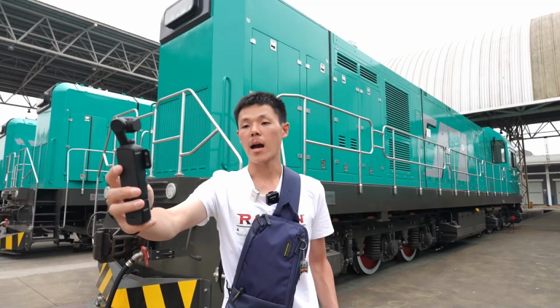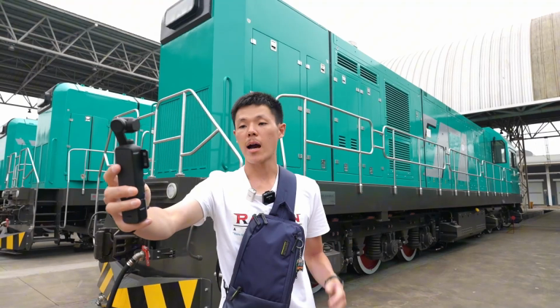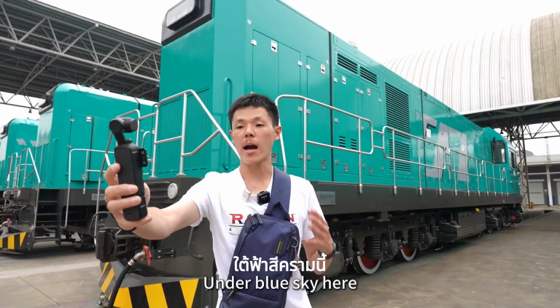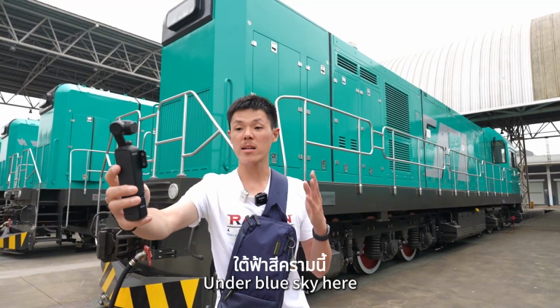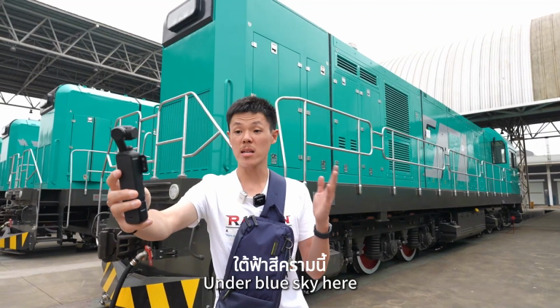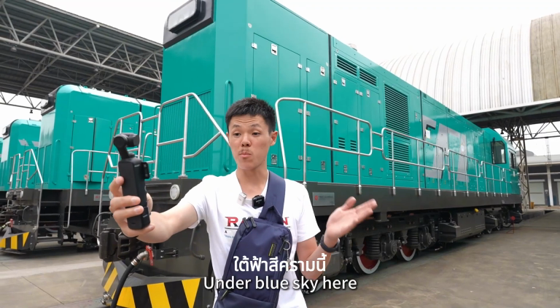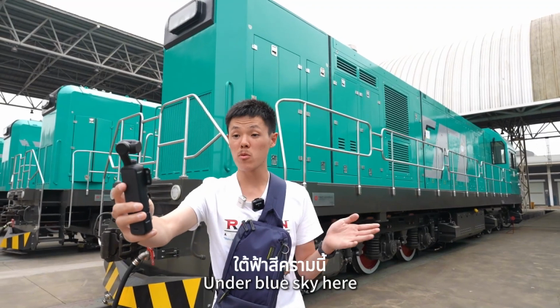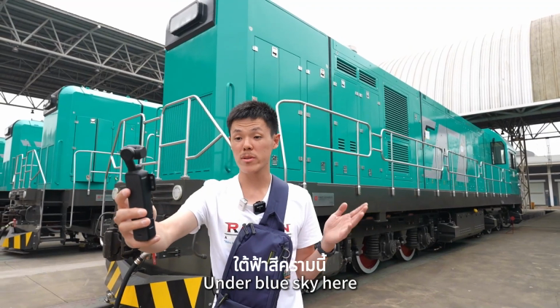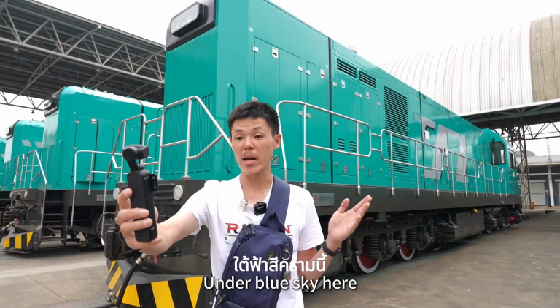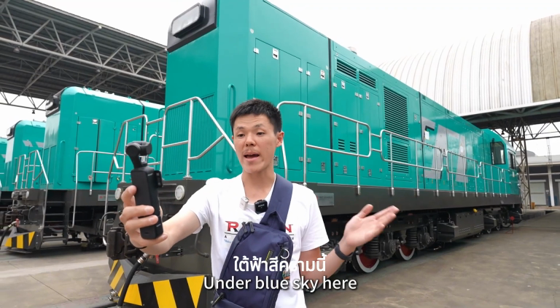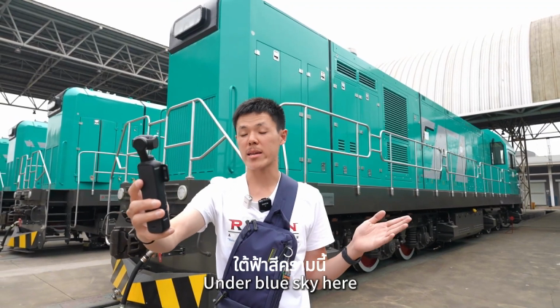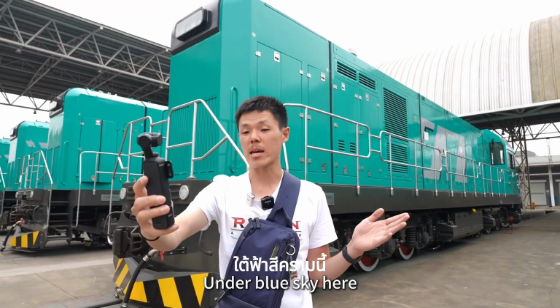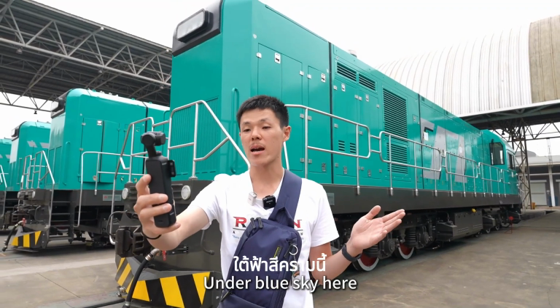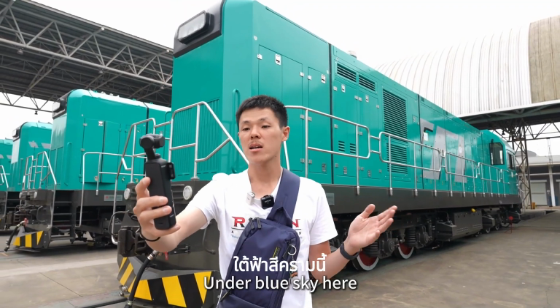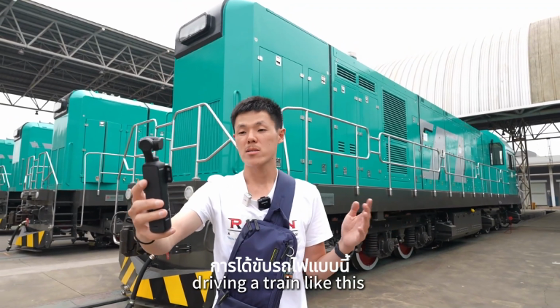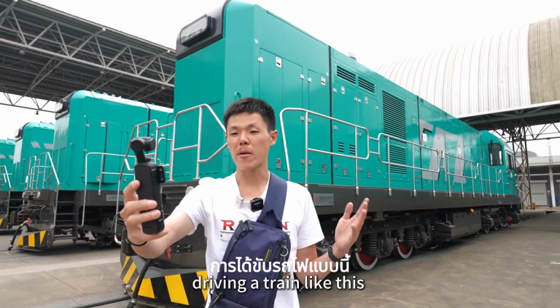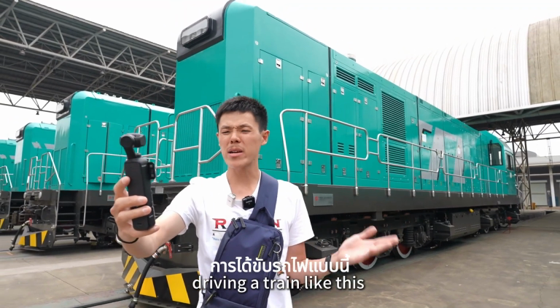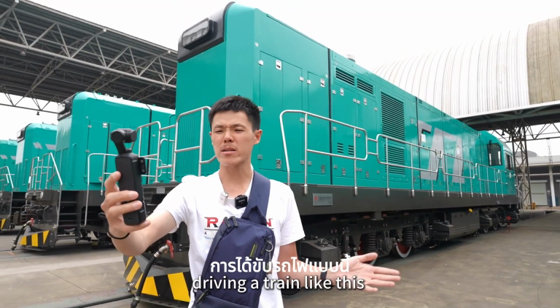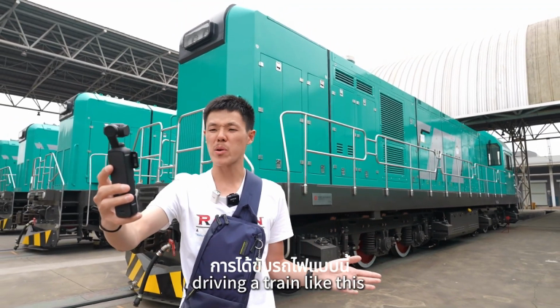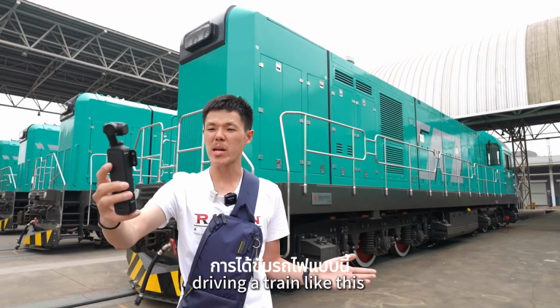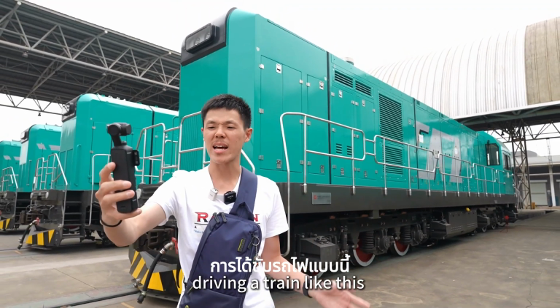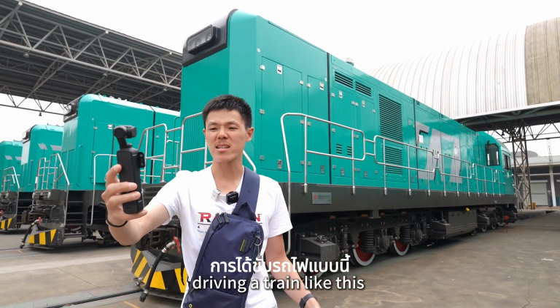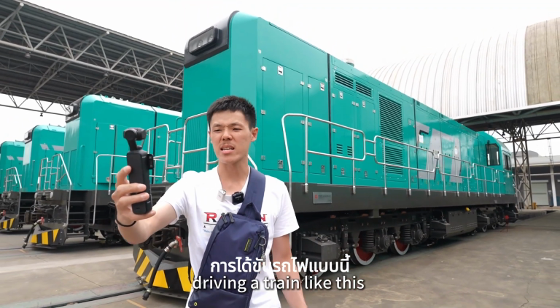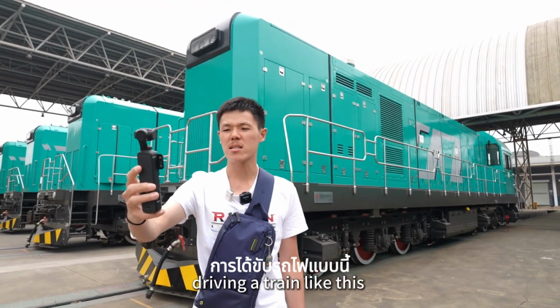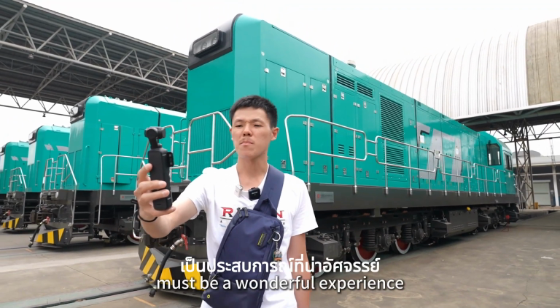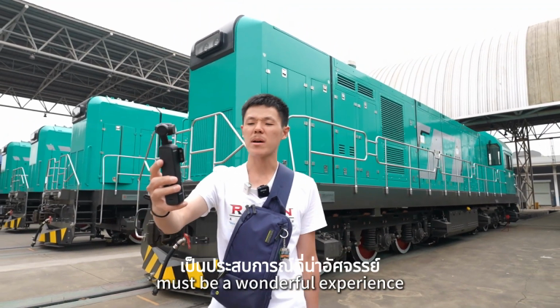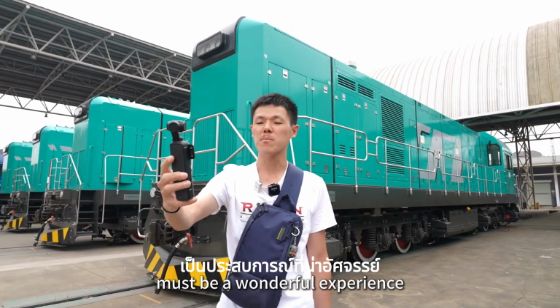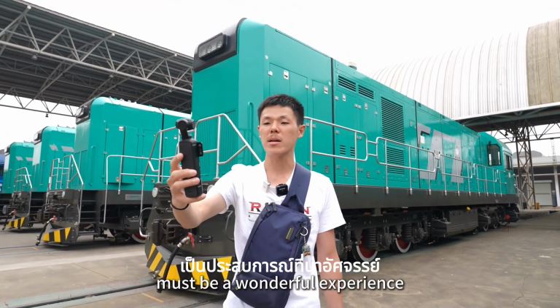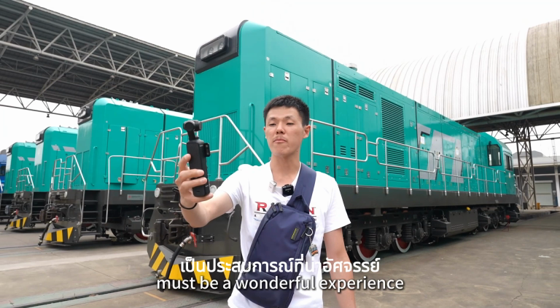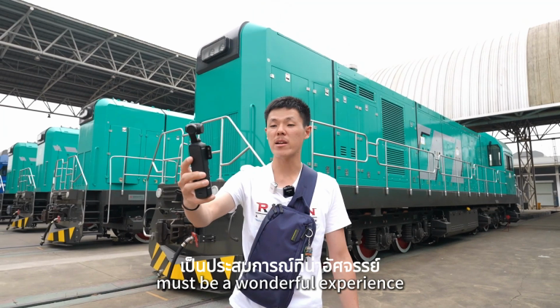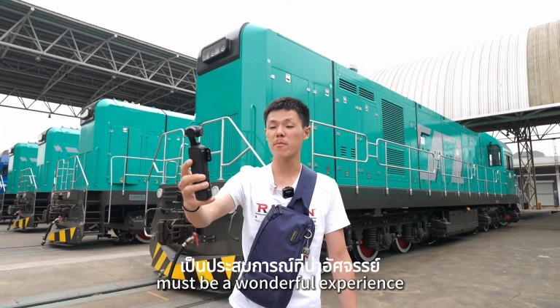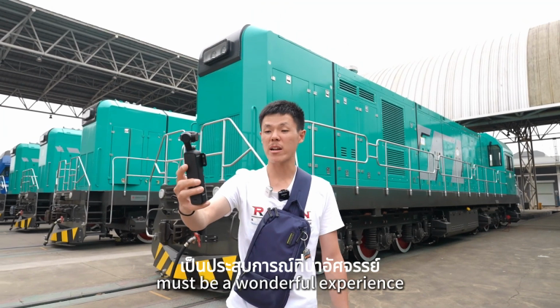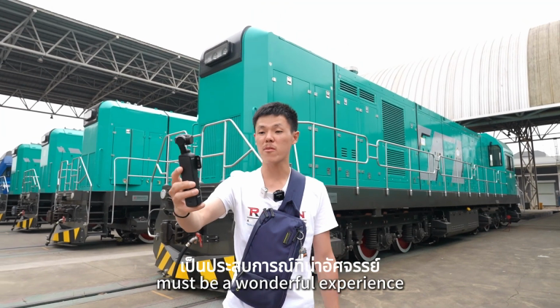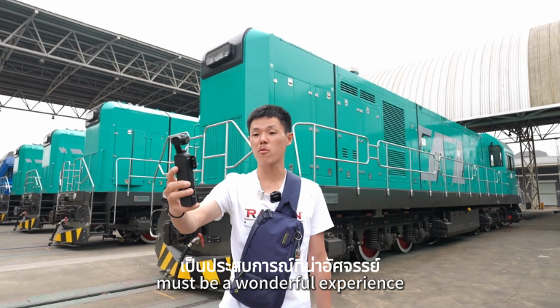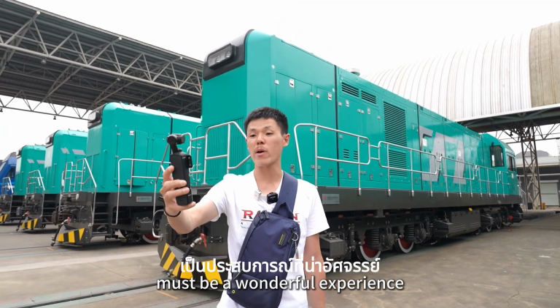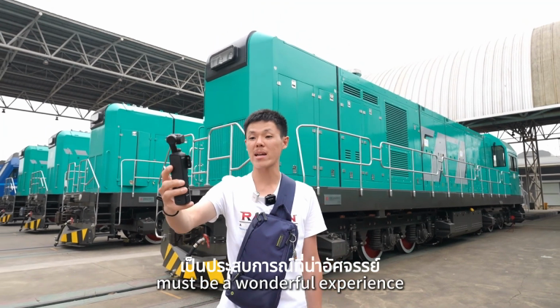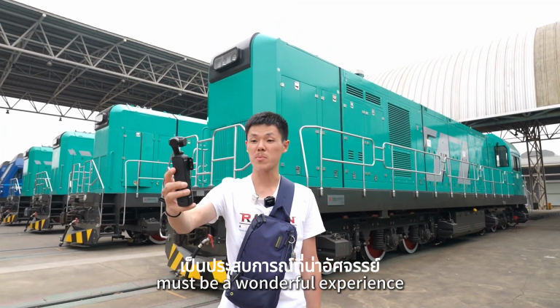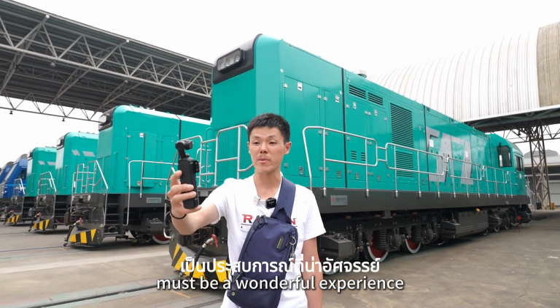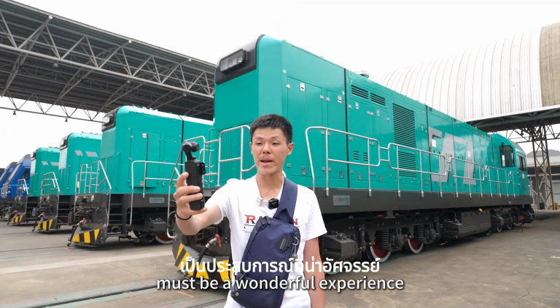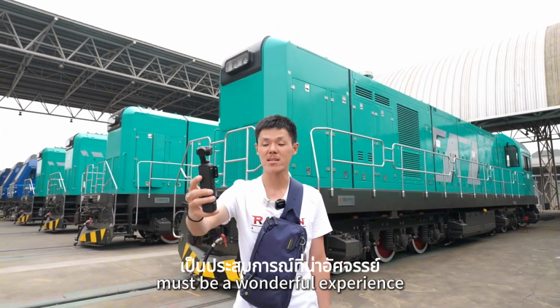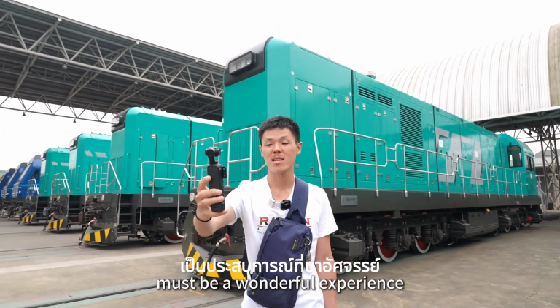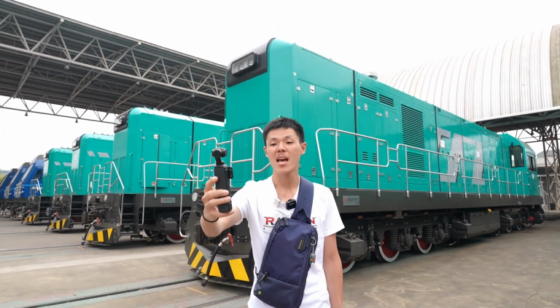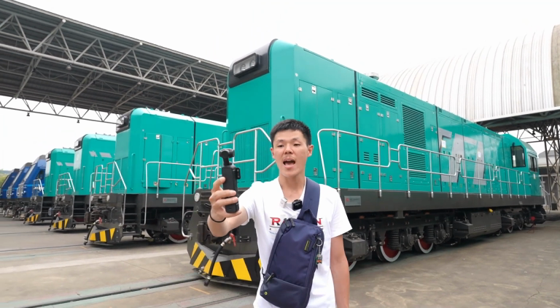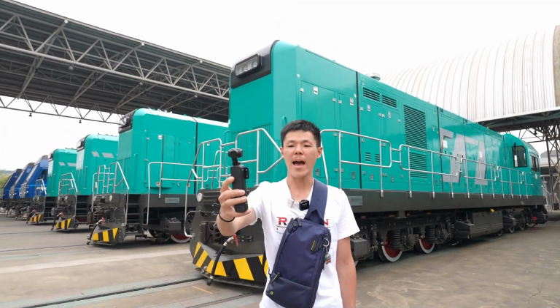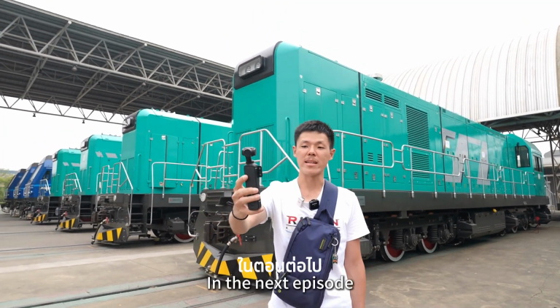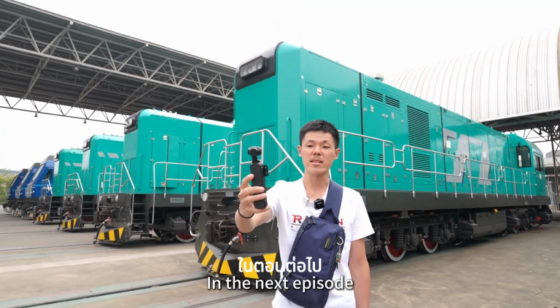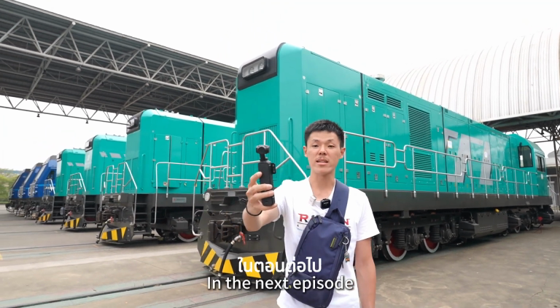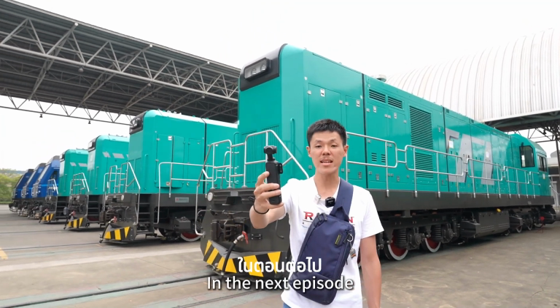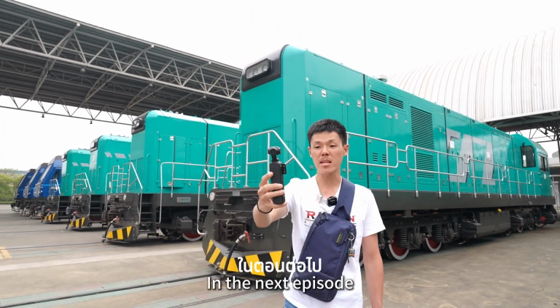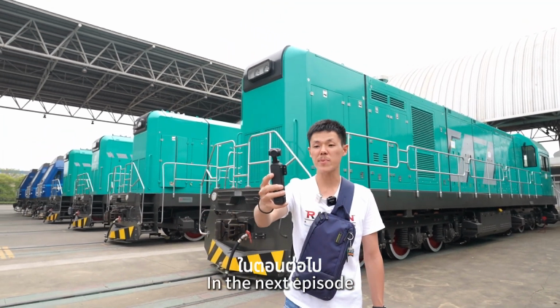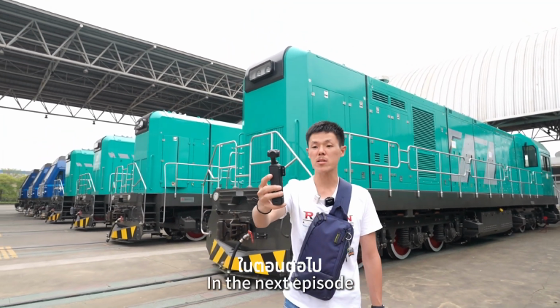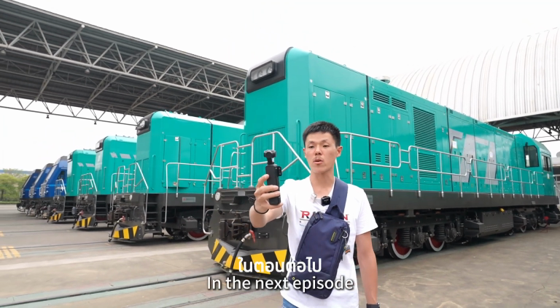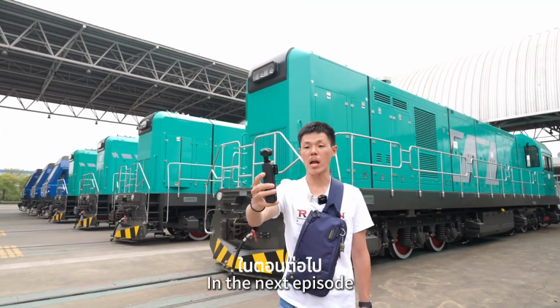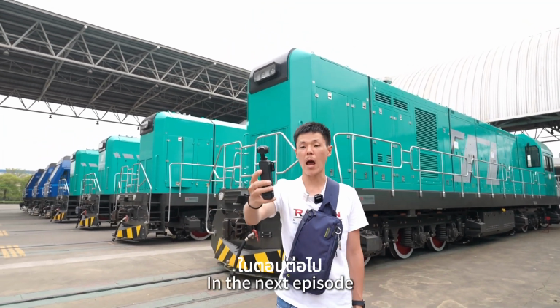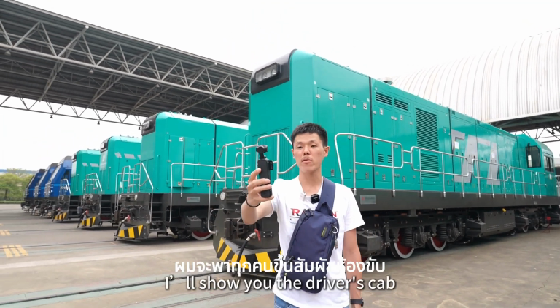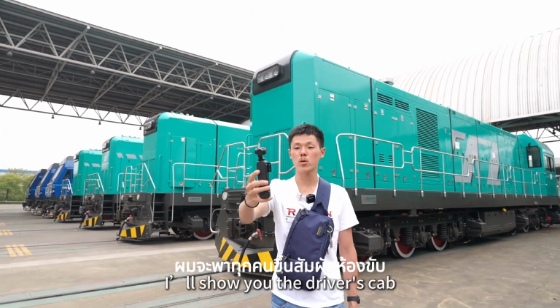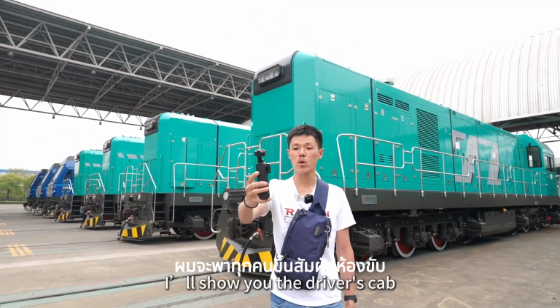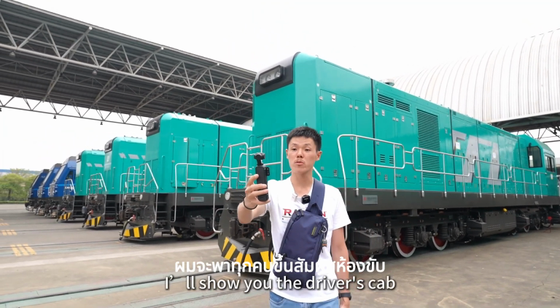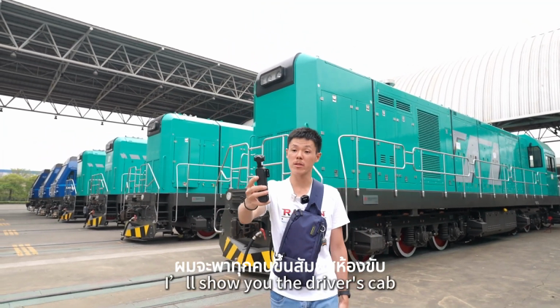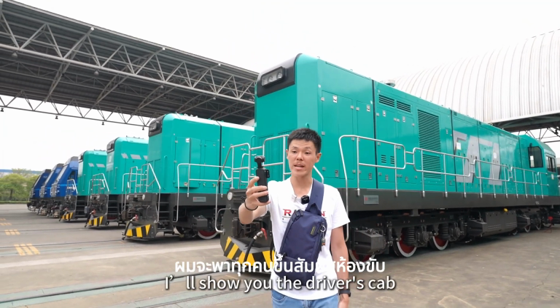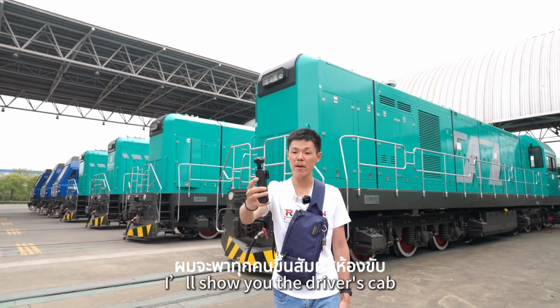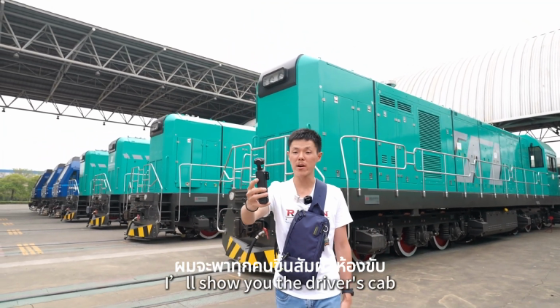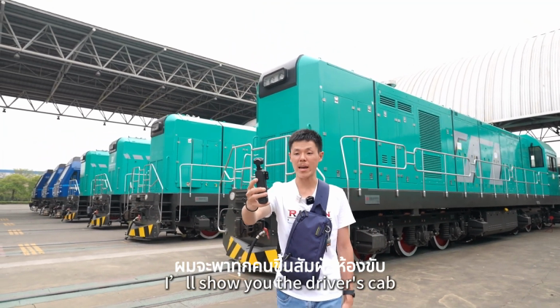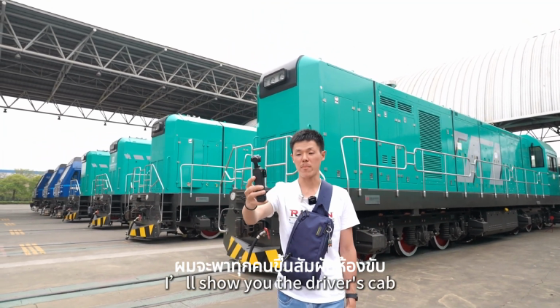Under the blue sky here, driving a train like this must be a very wonderful experience. In the next episode, I will show you the driver cab.